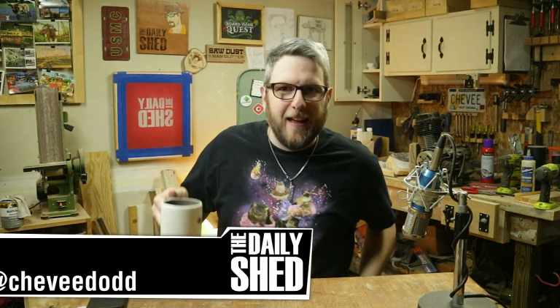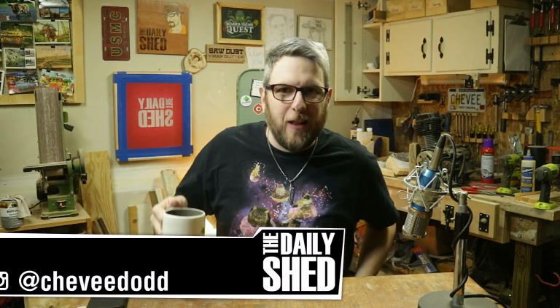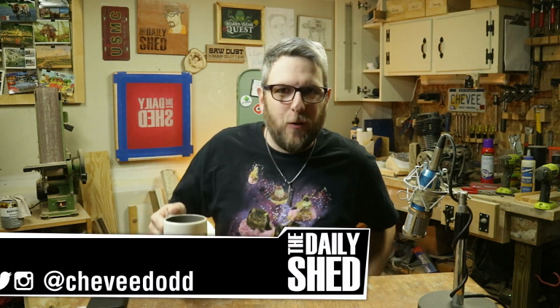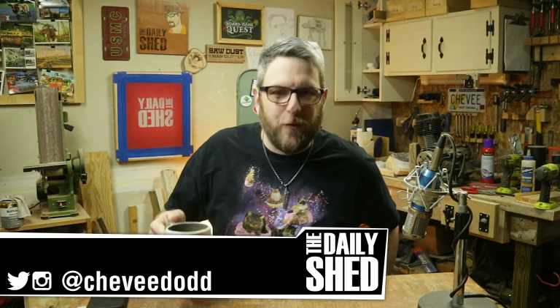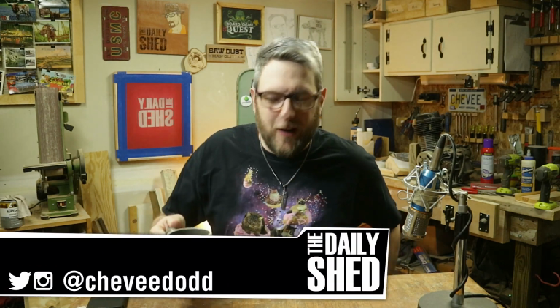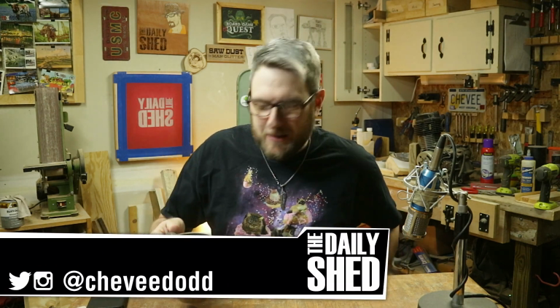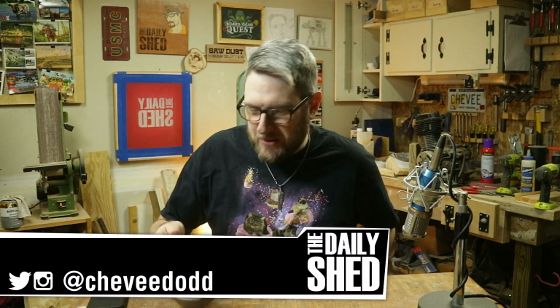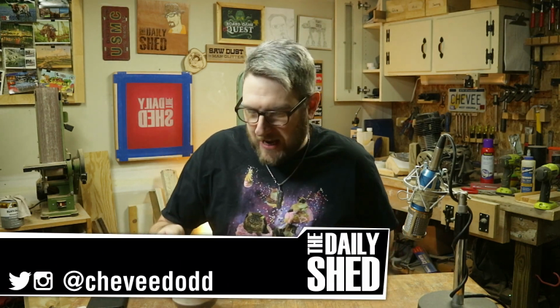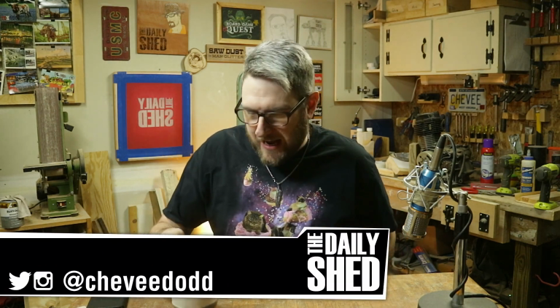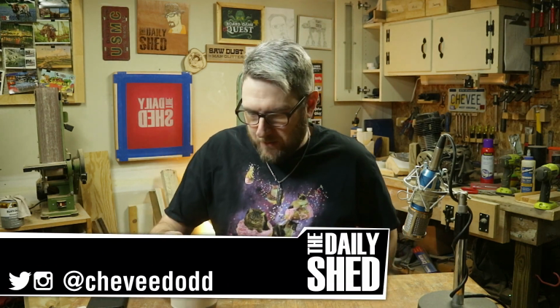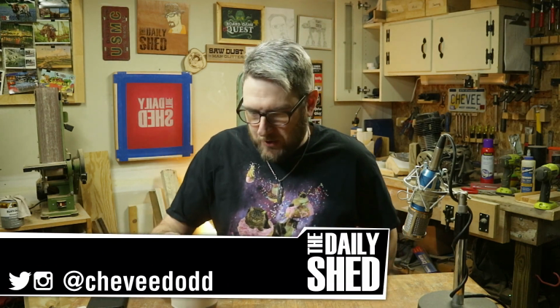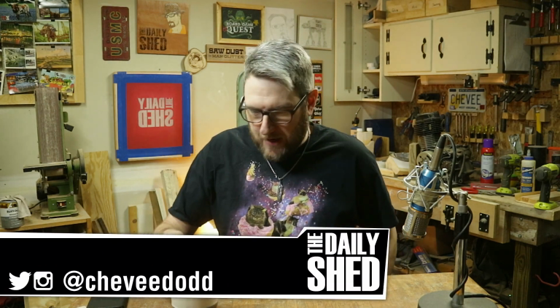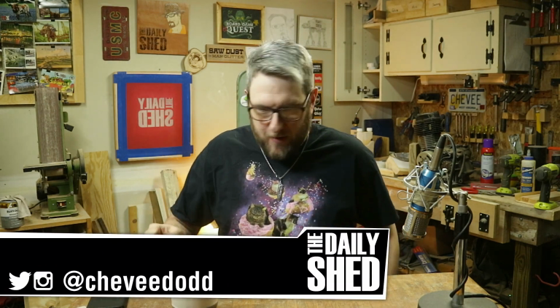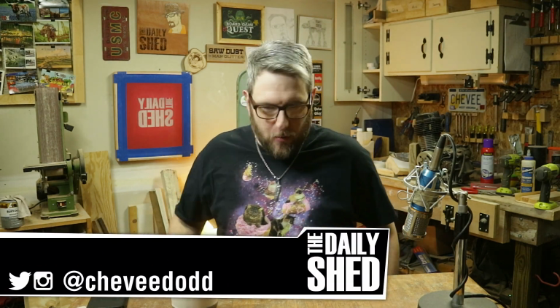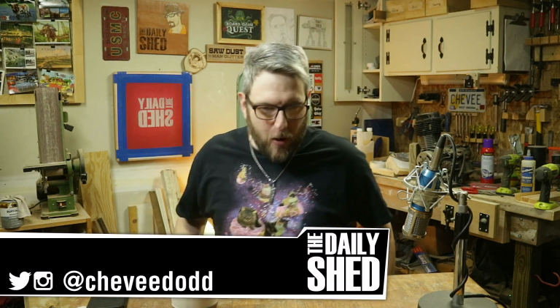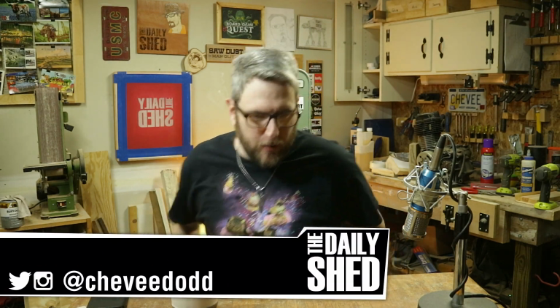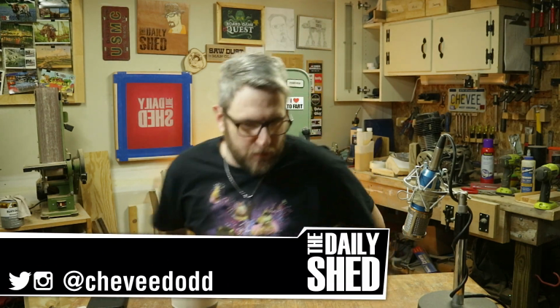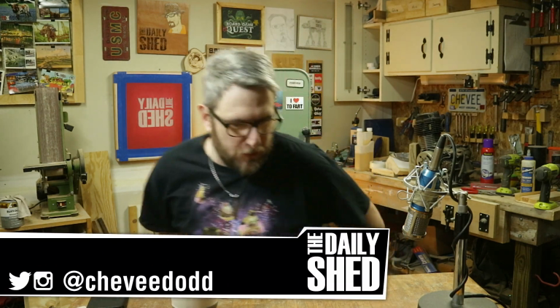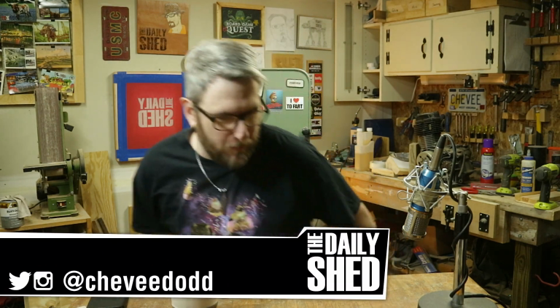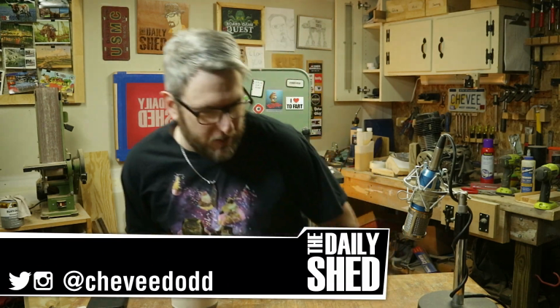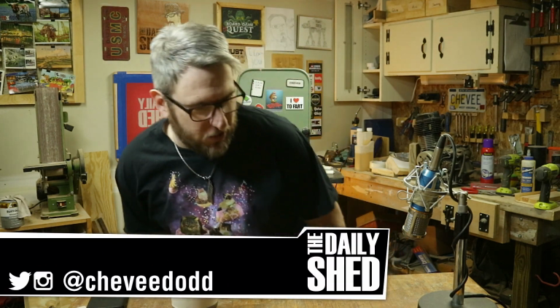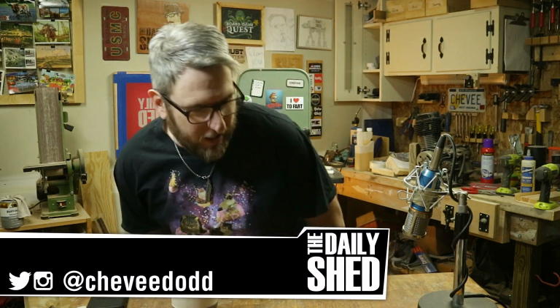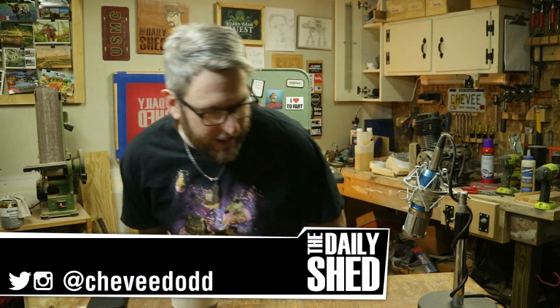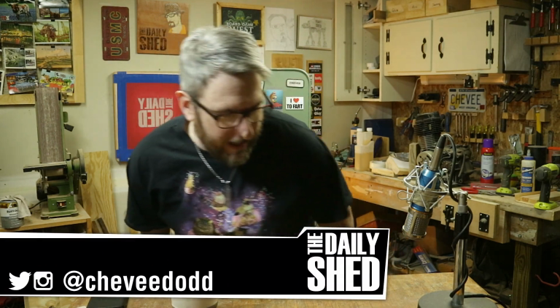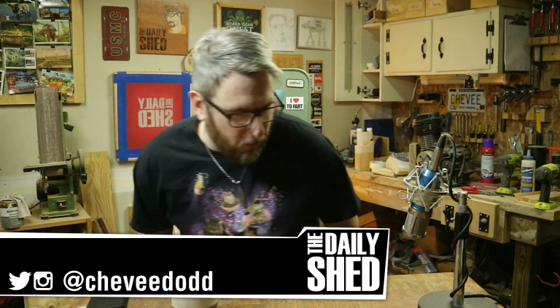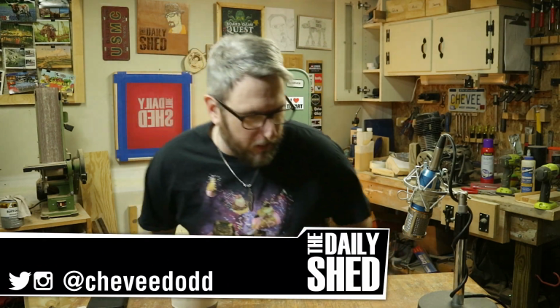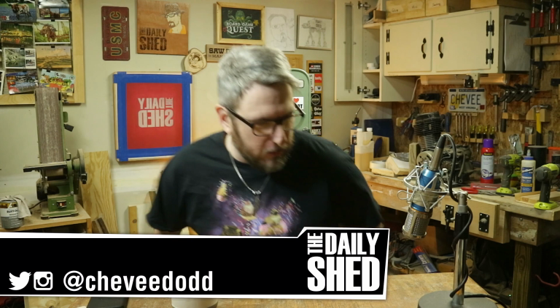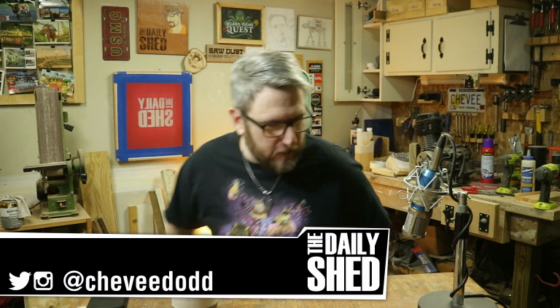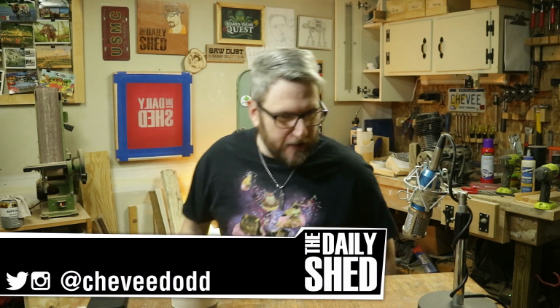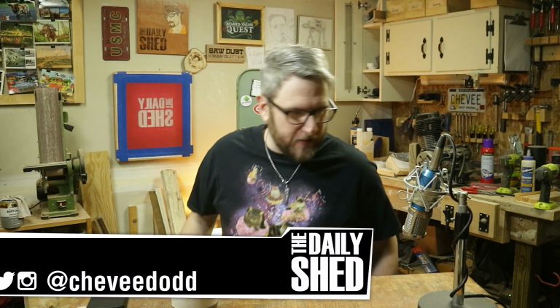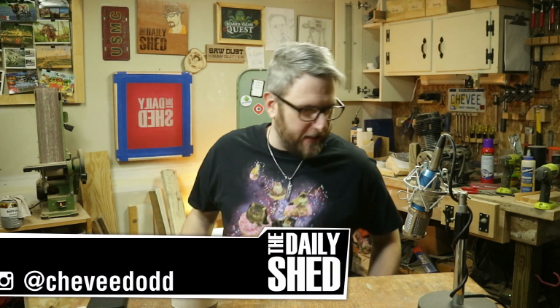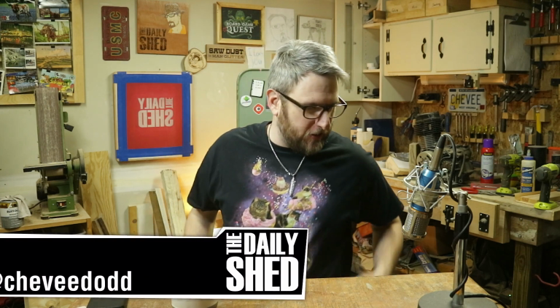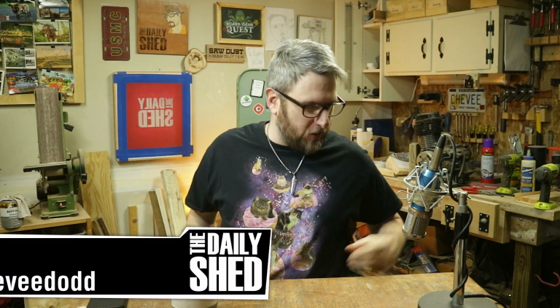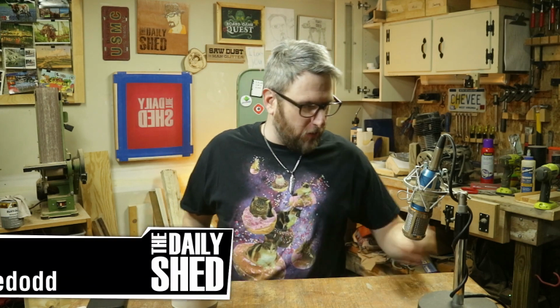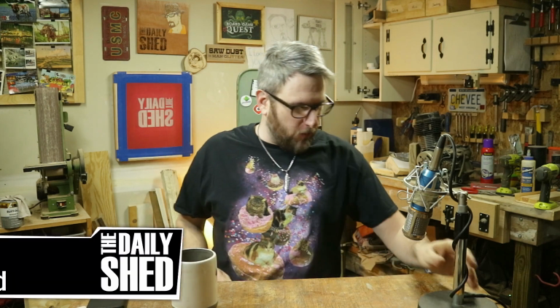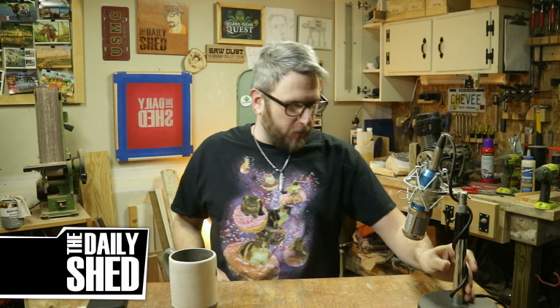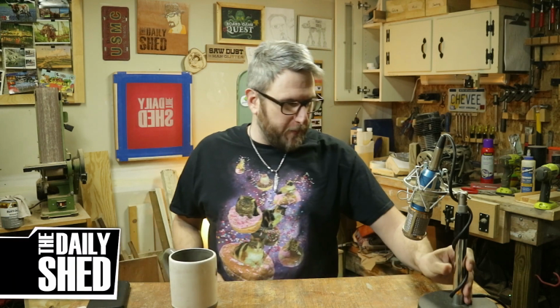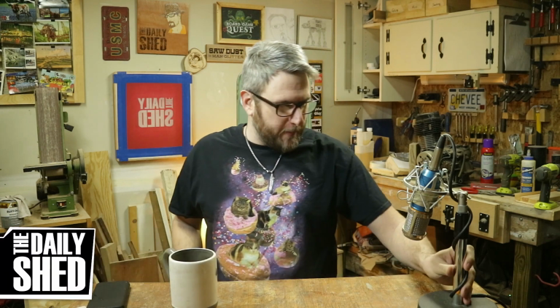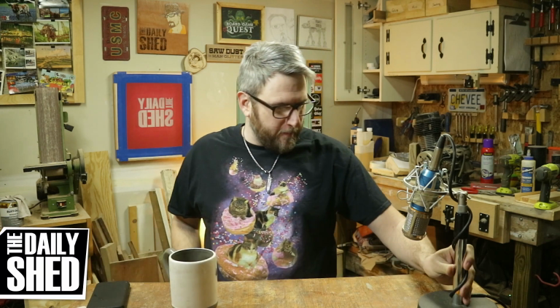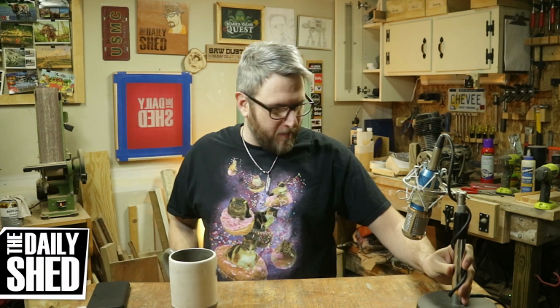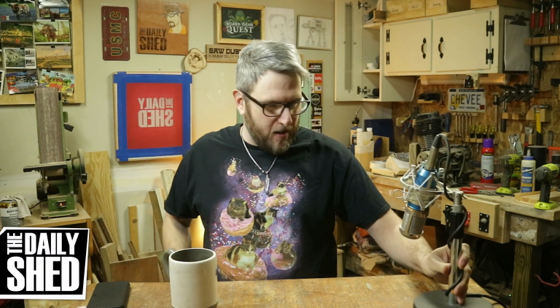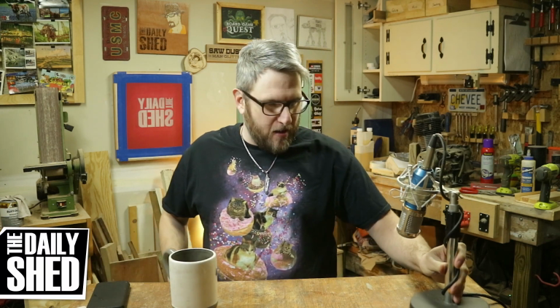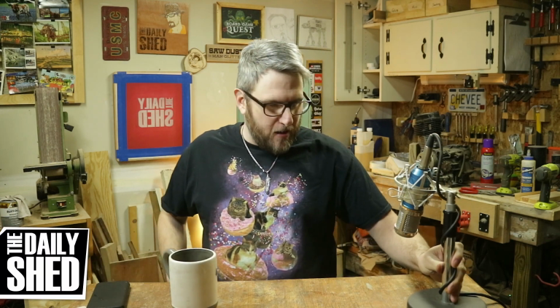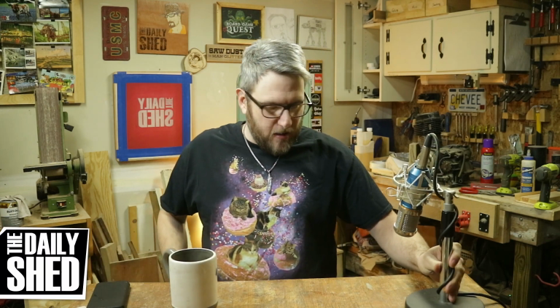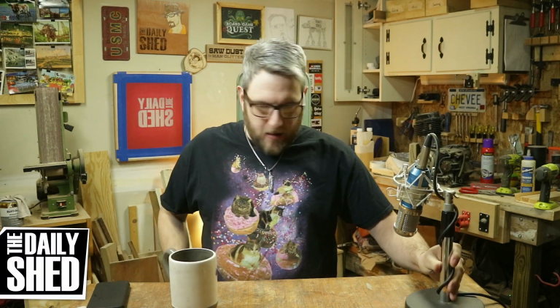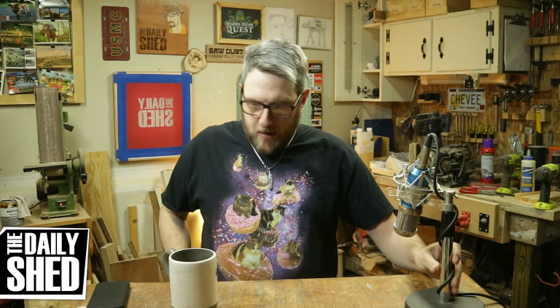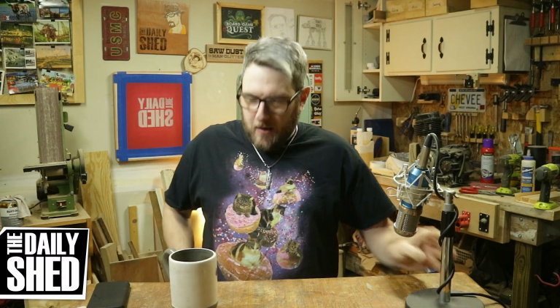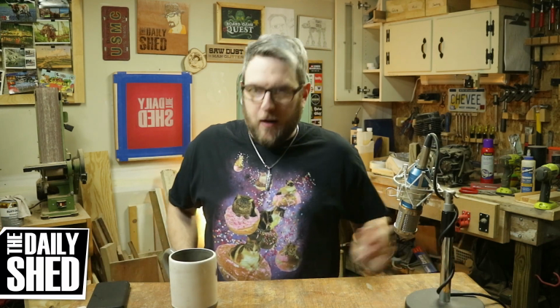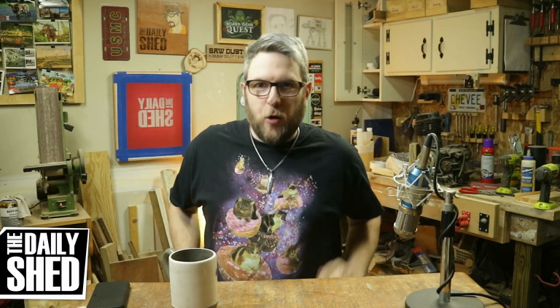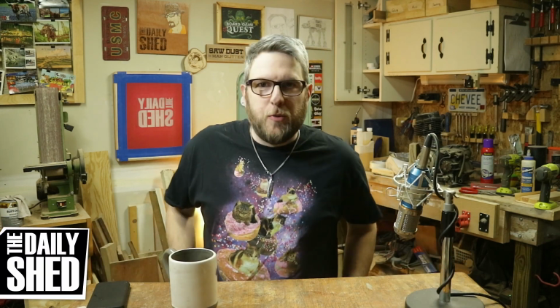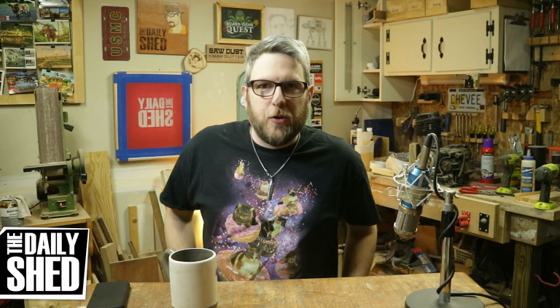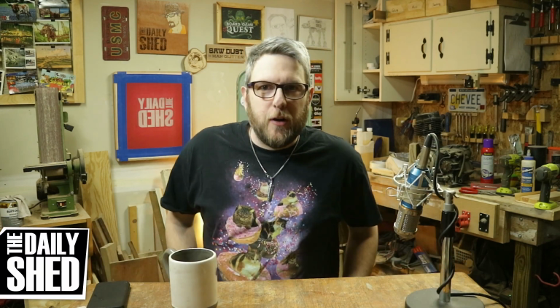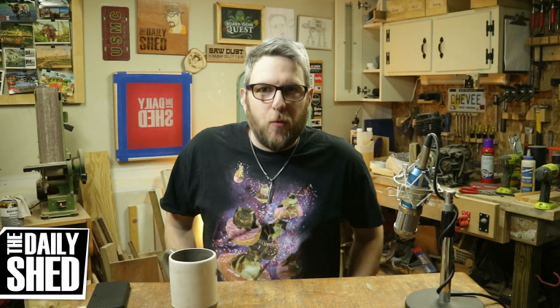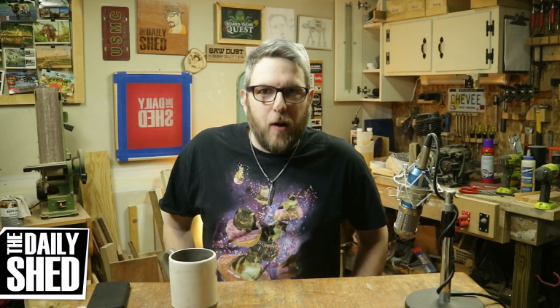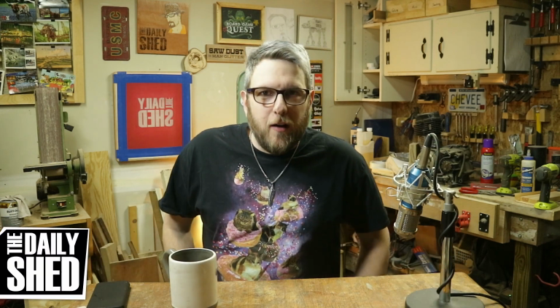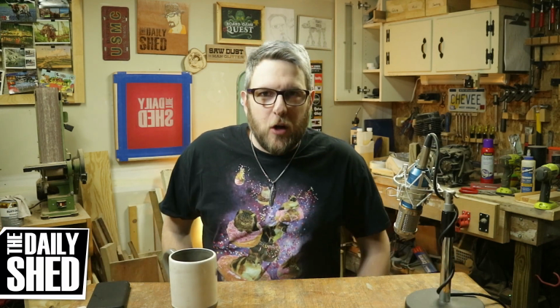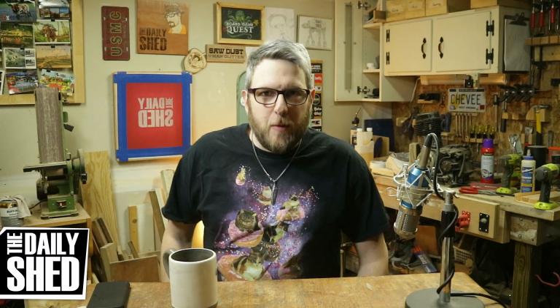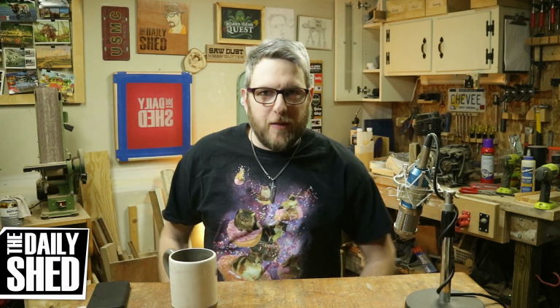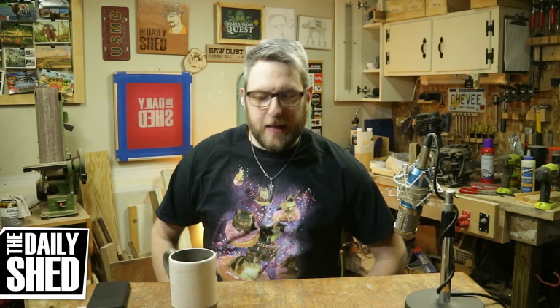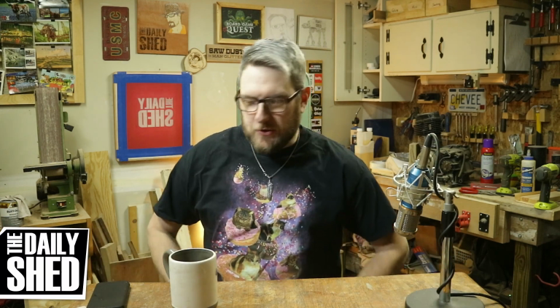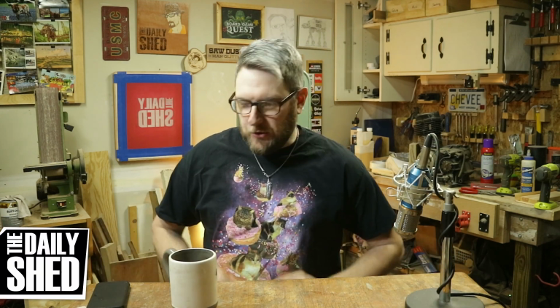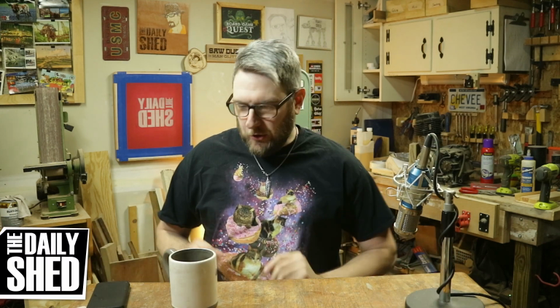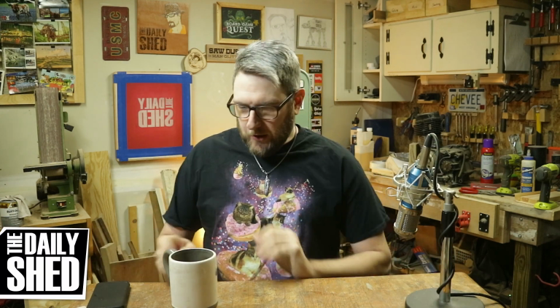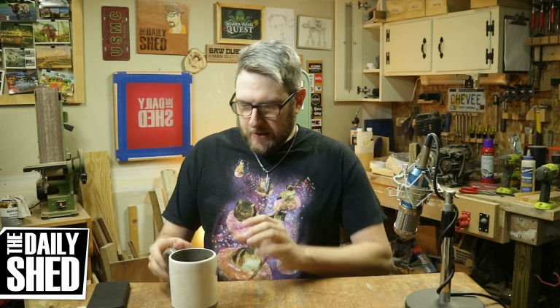Hello friends, I am Chevy. Welcome to my shed. How are you? How's things in your room? I hope everything is doing well.